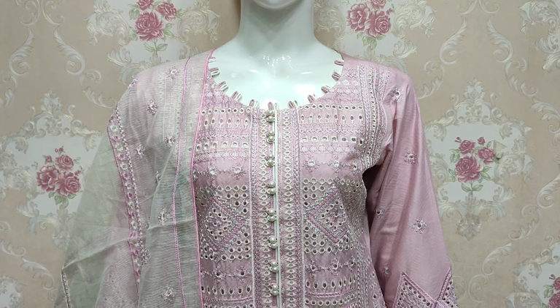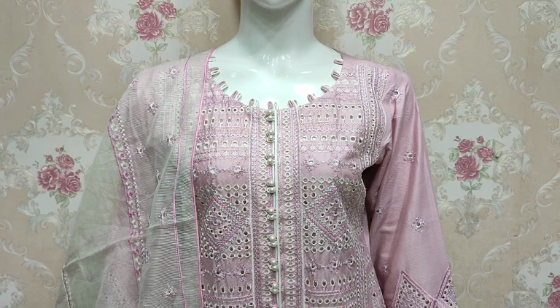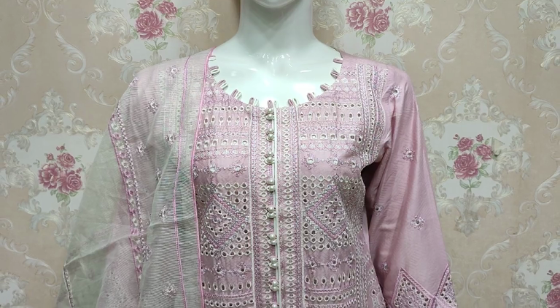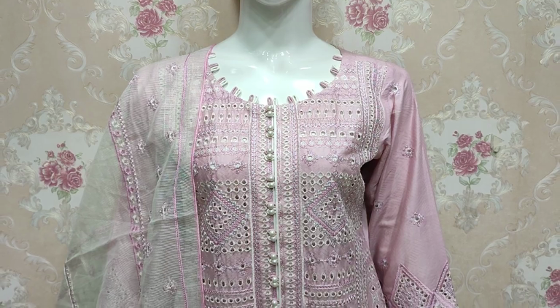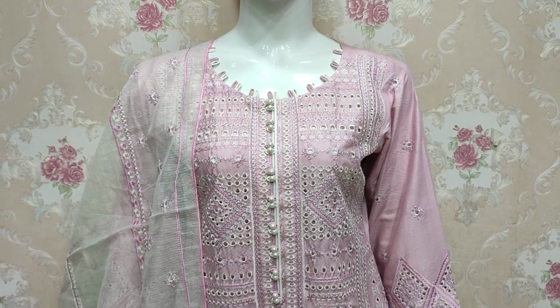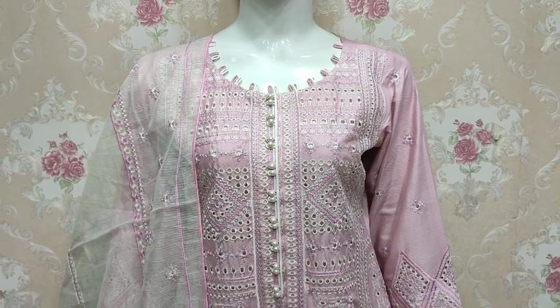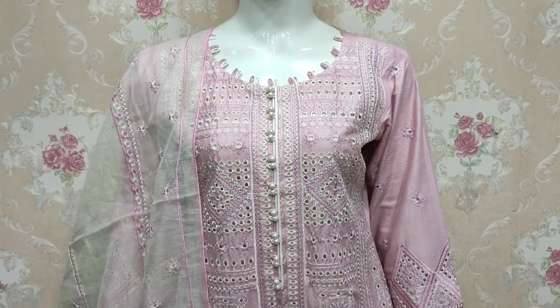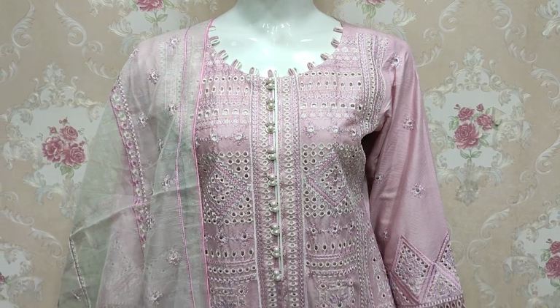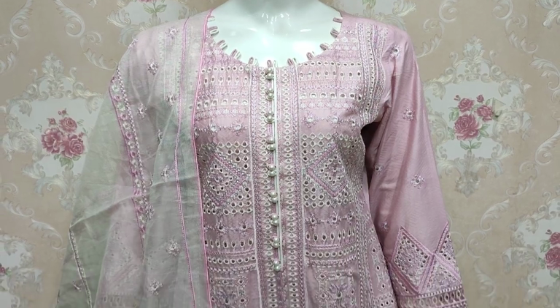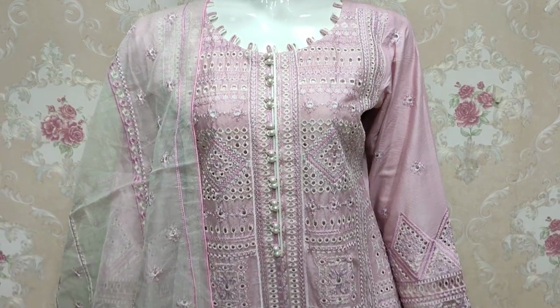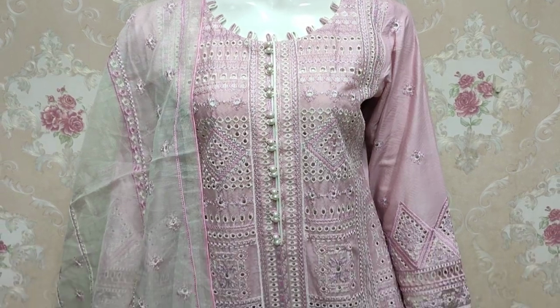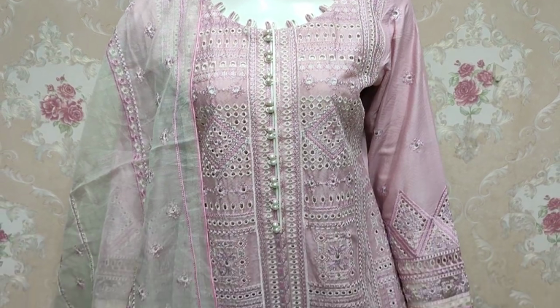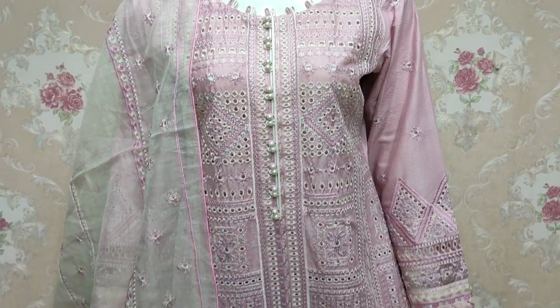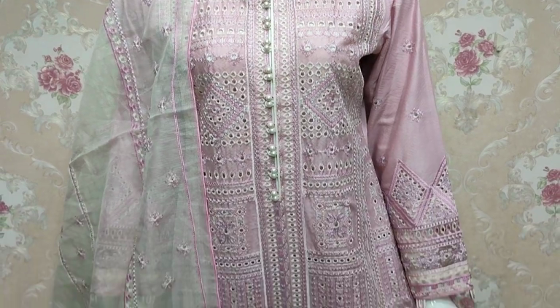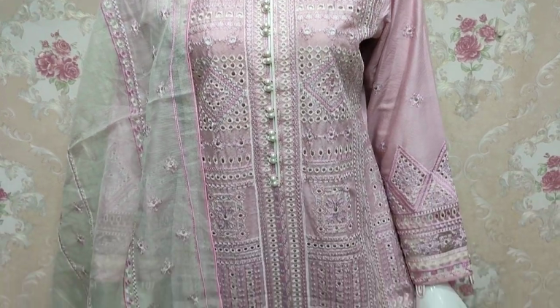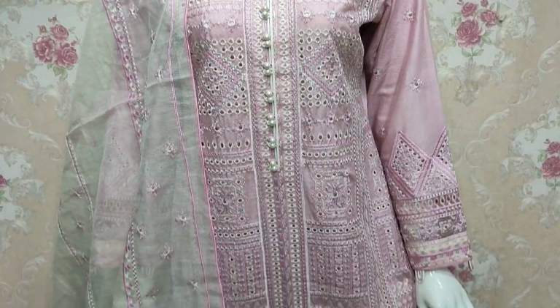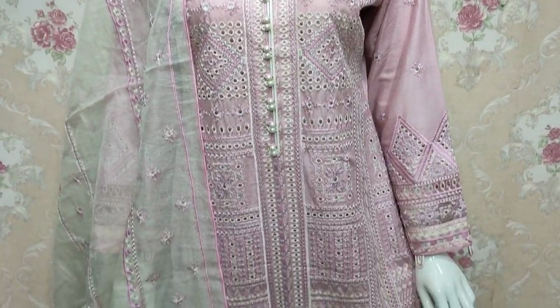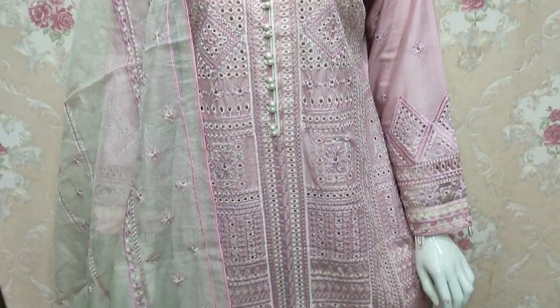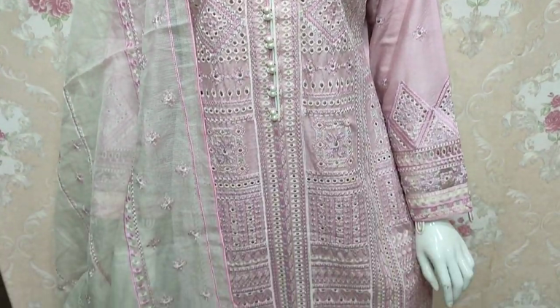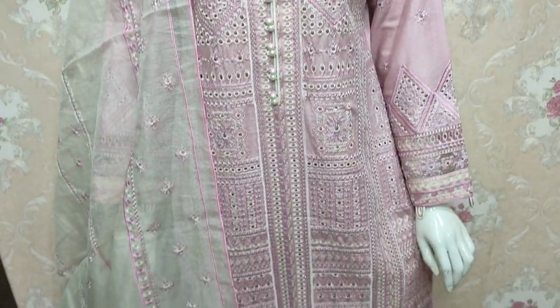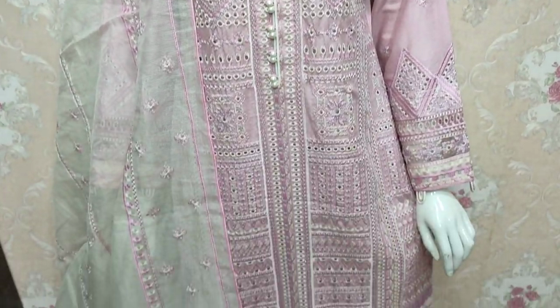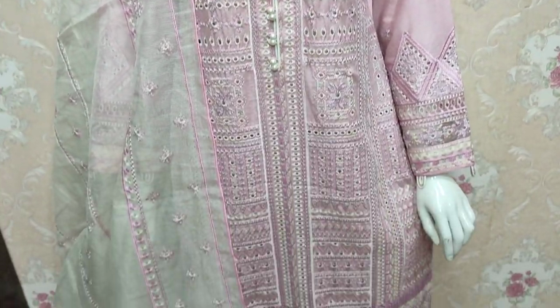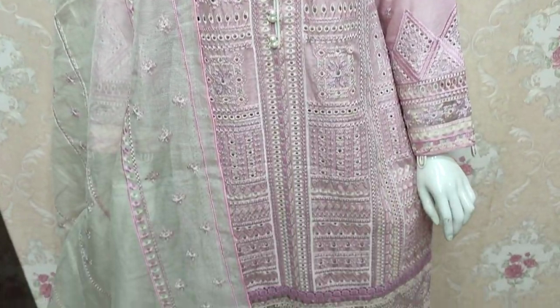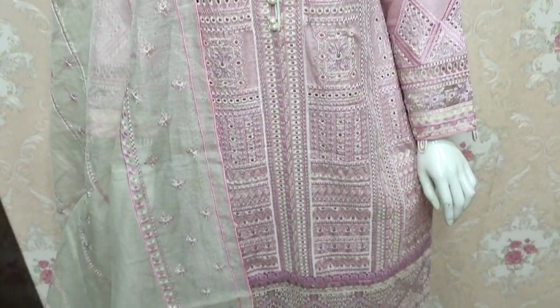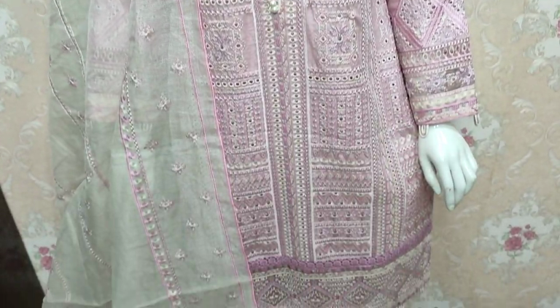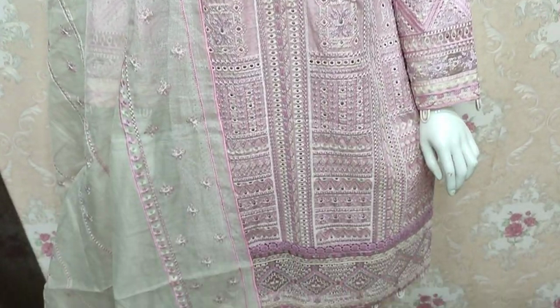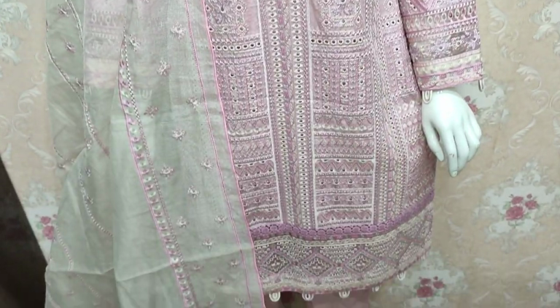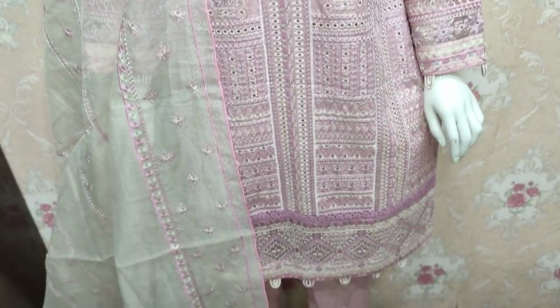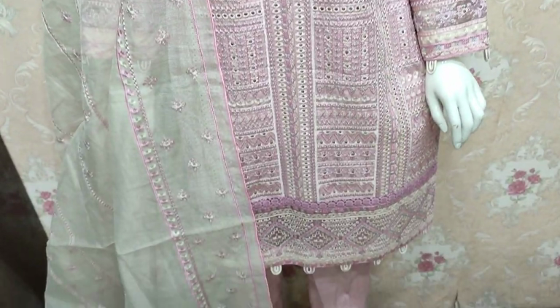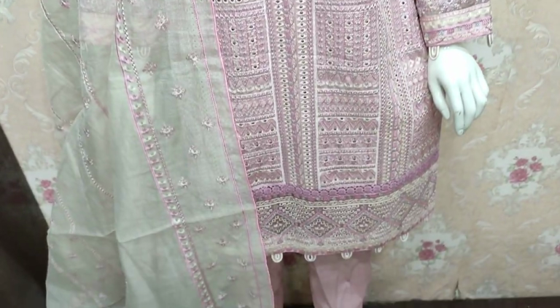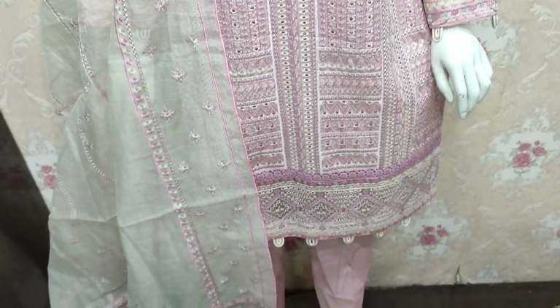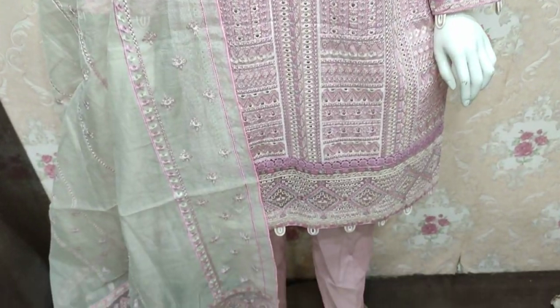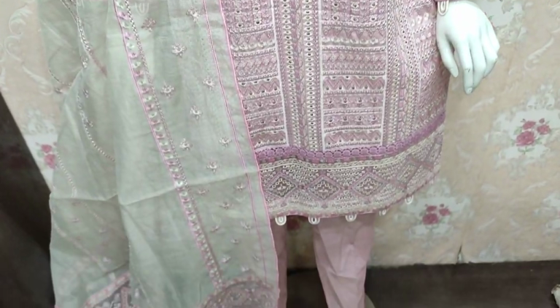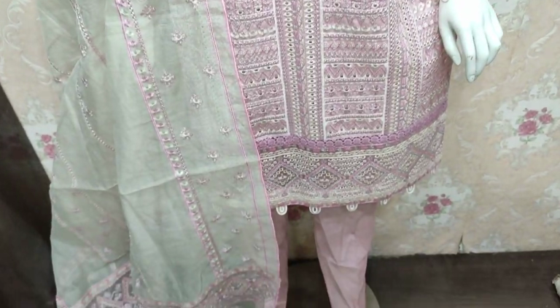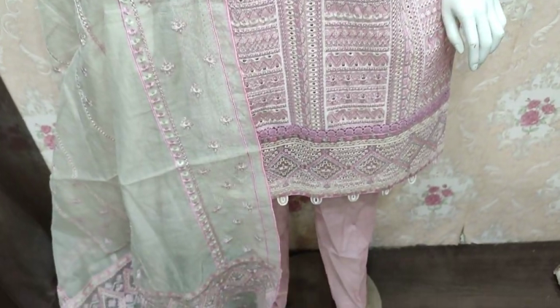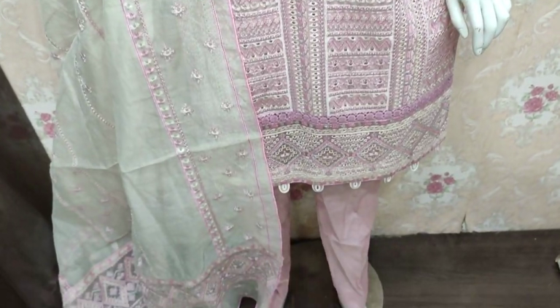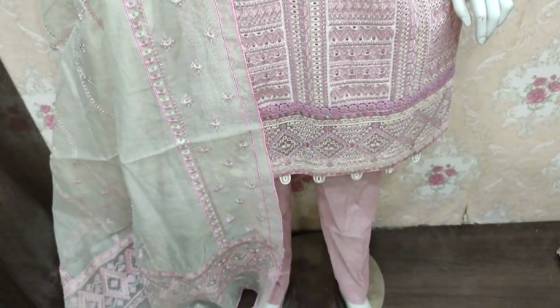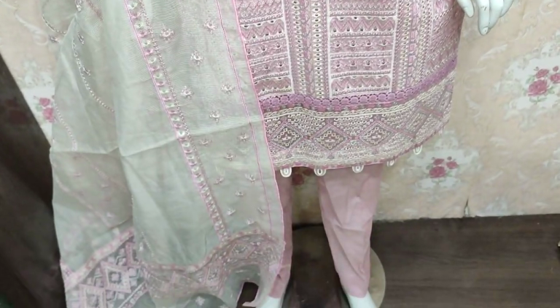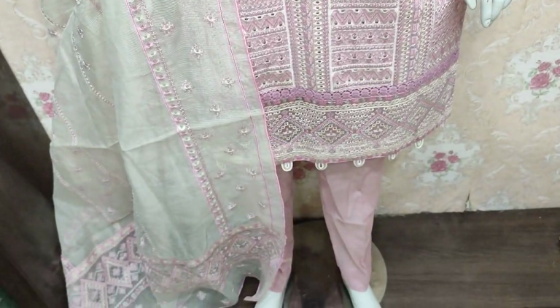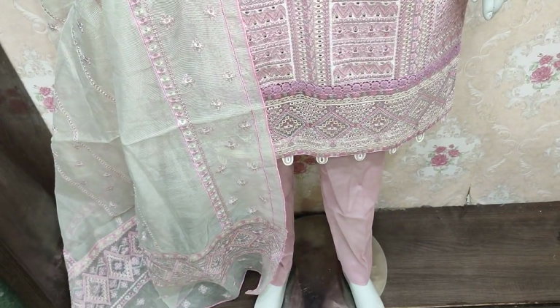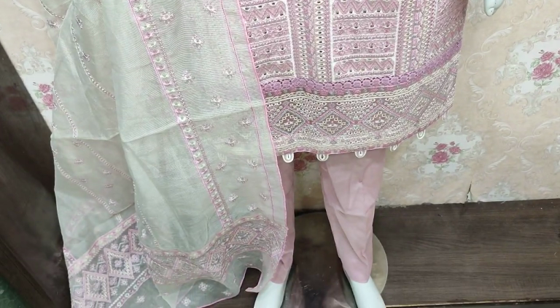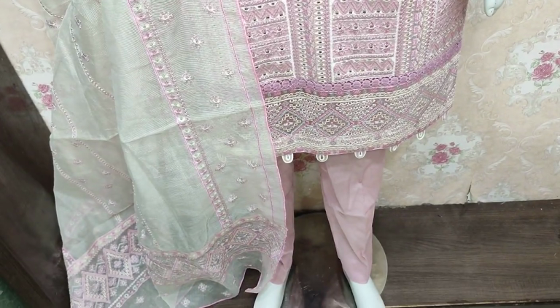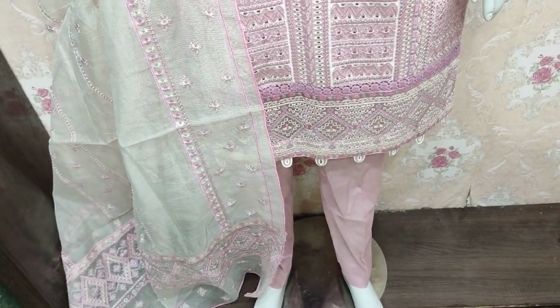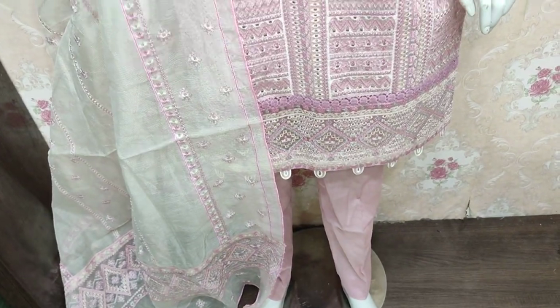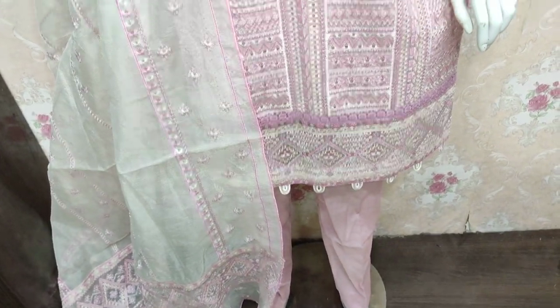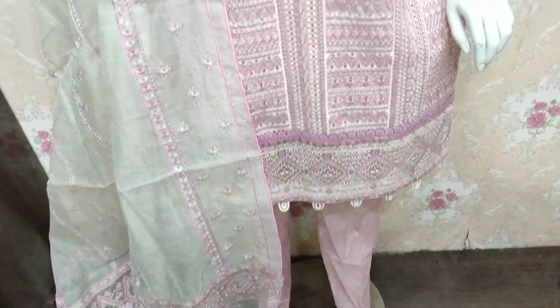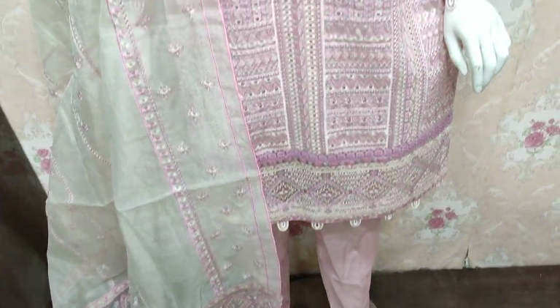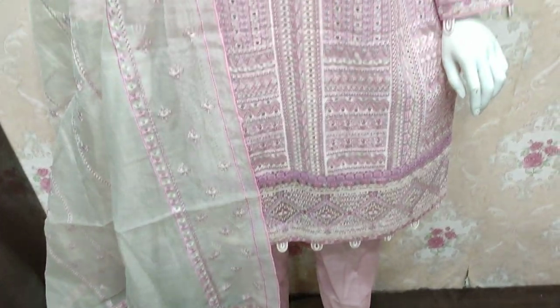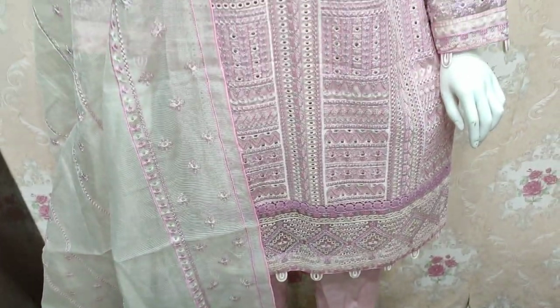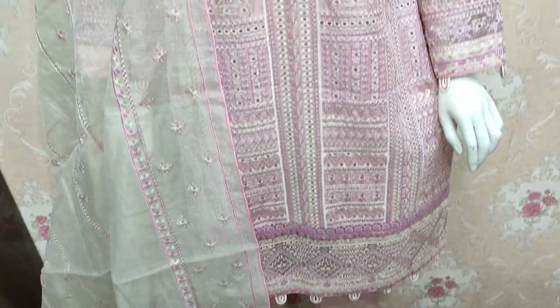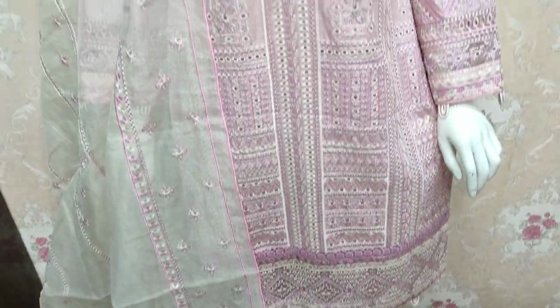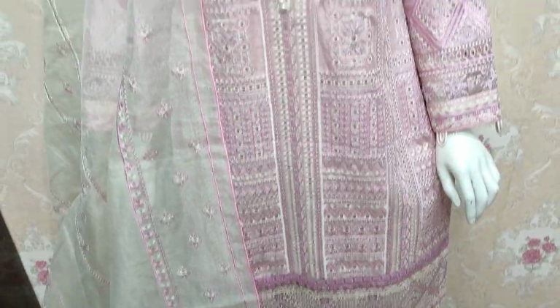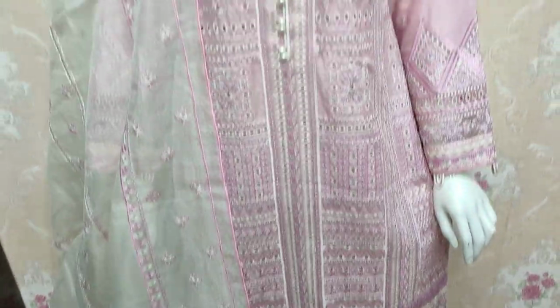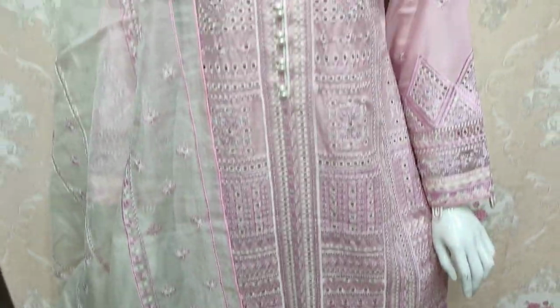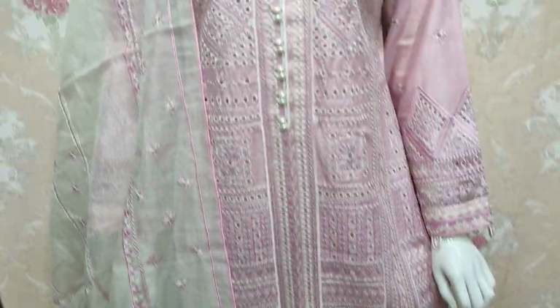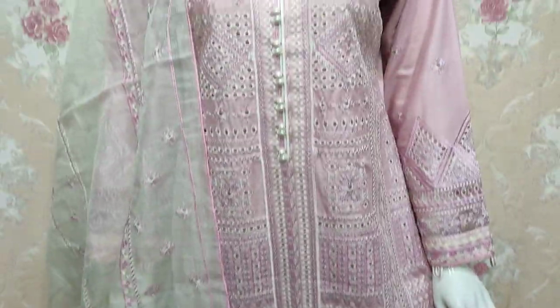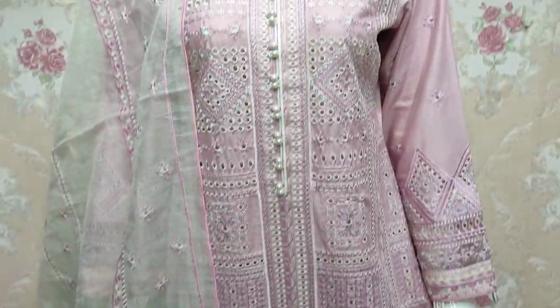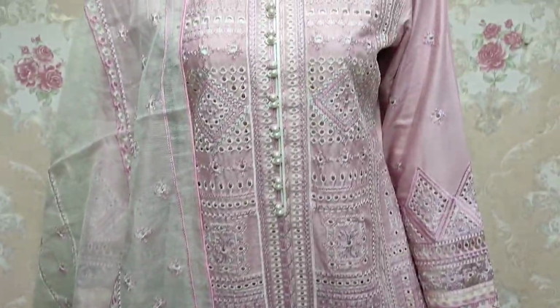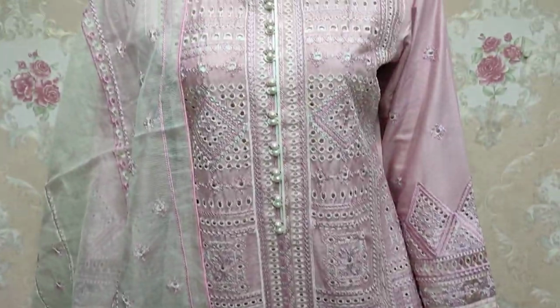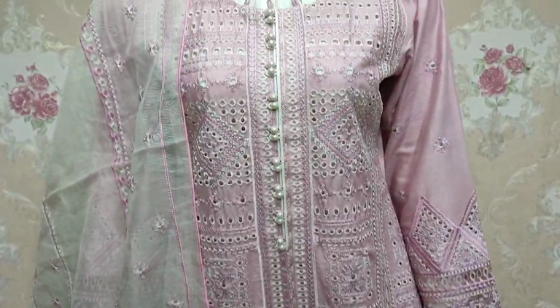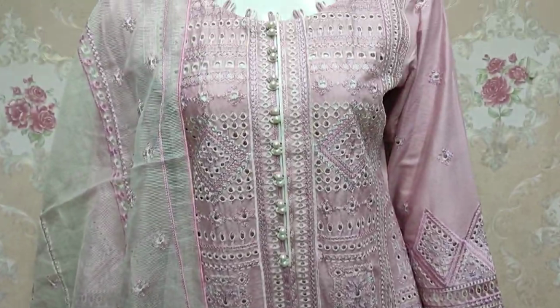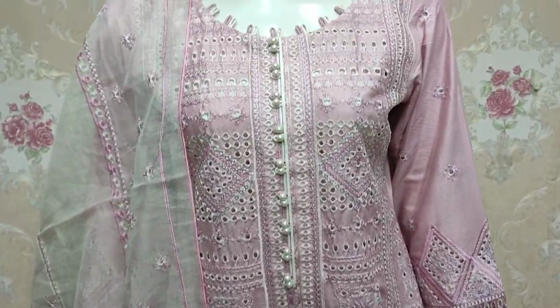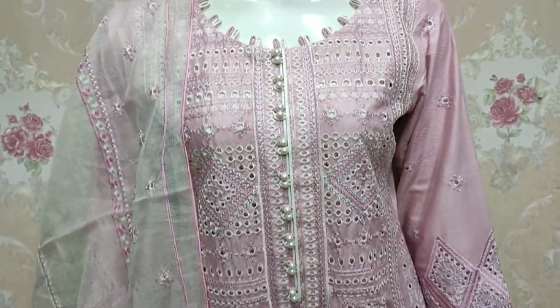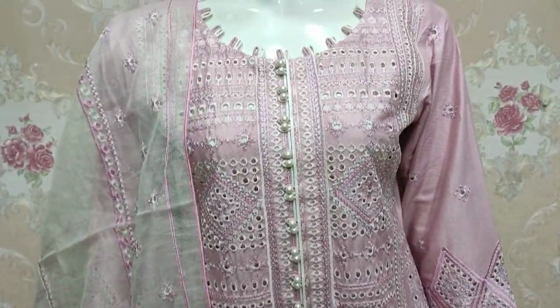Assalamu alaykum everyone, Abdul Kadir here. The Shikafat Collection is now available, launched in Cotton Pinshy fabric.